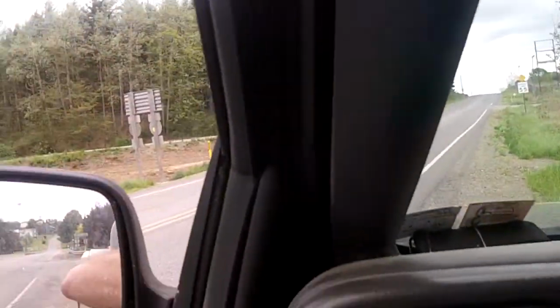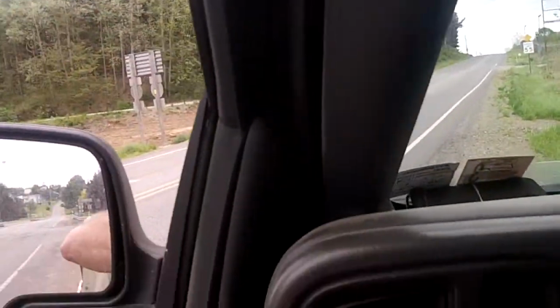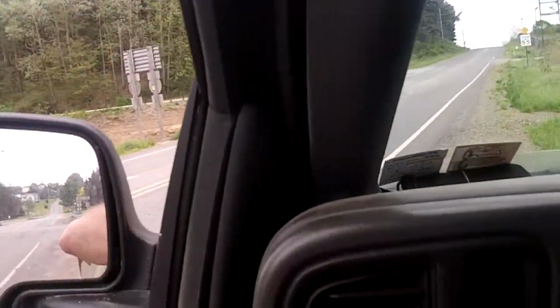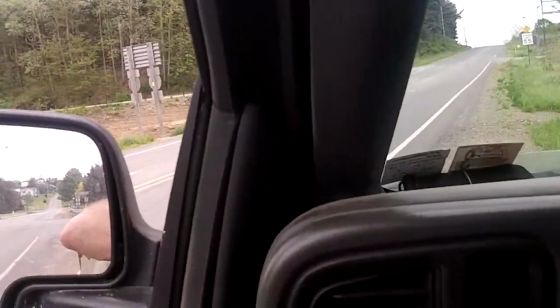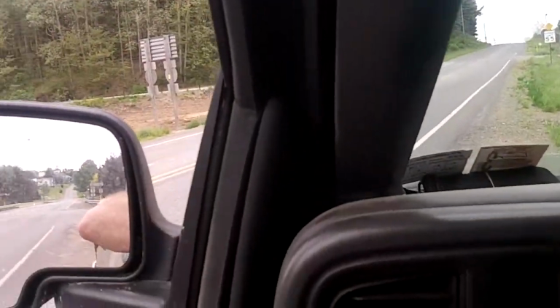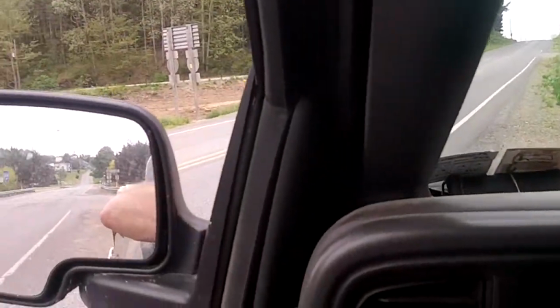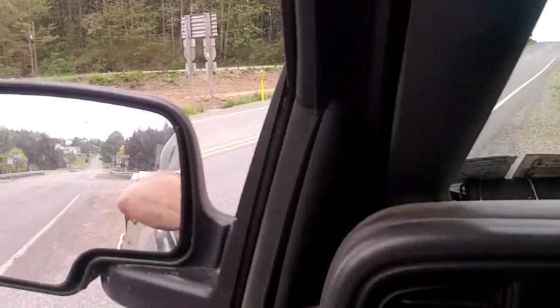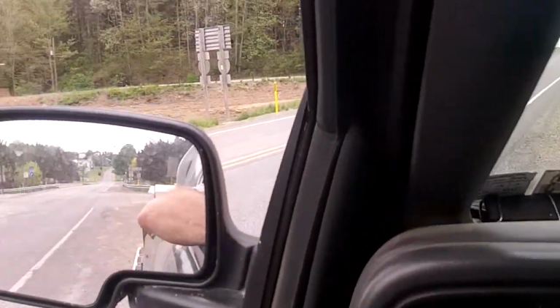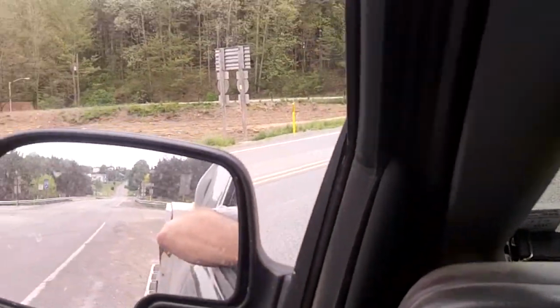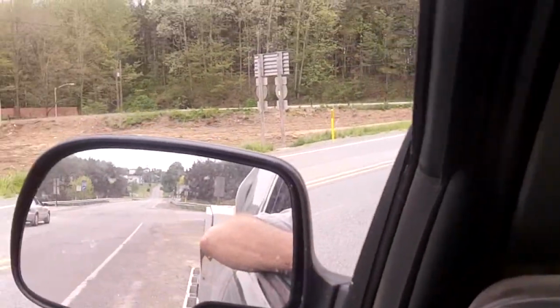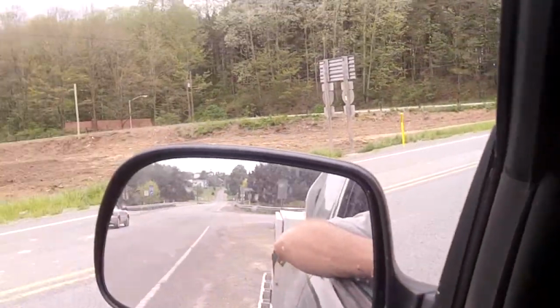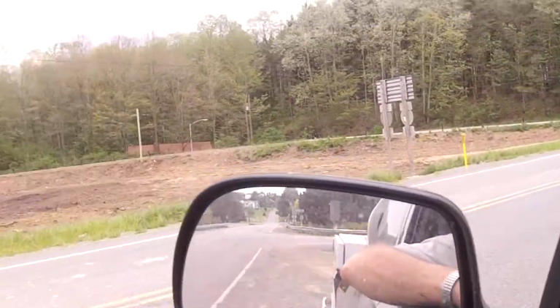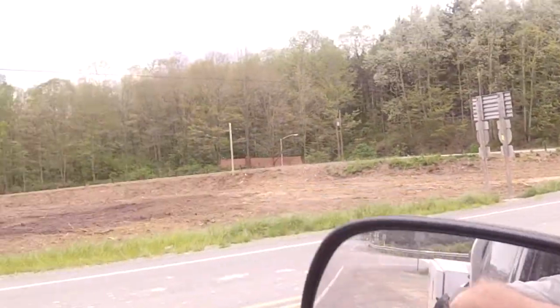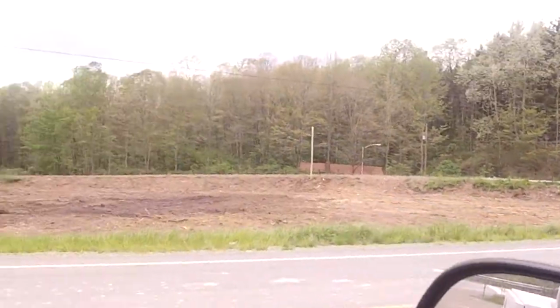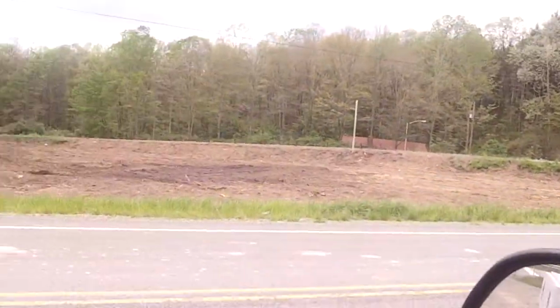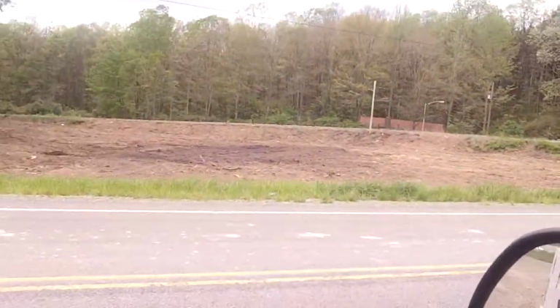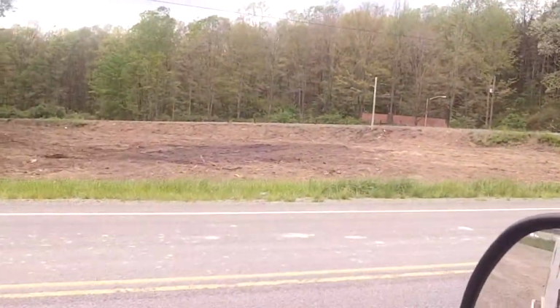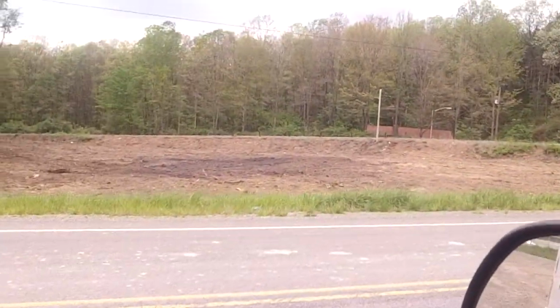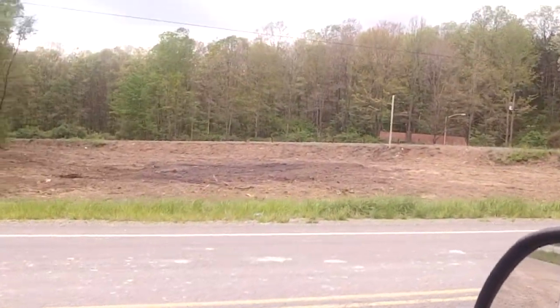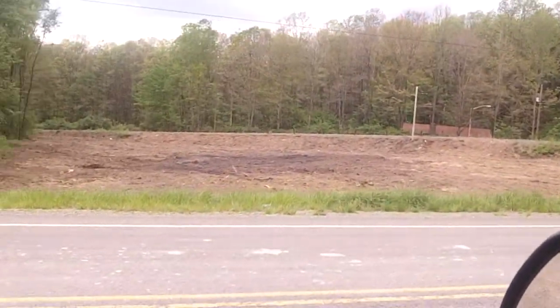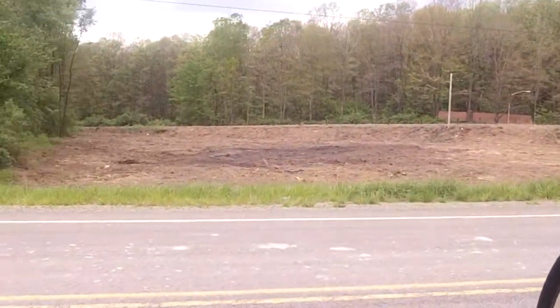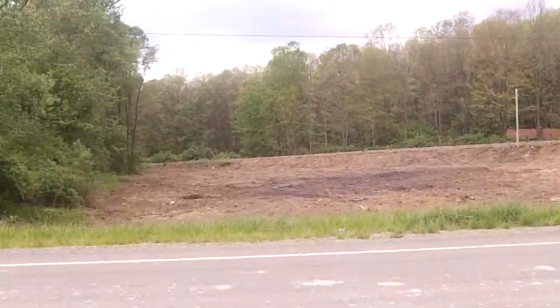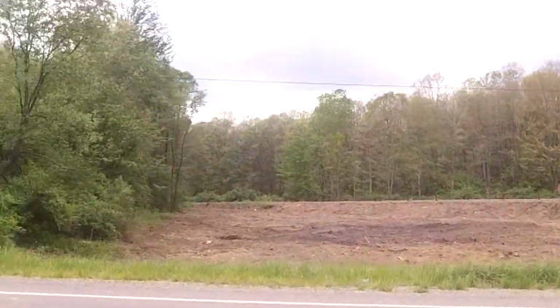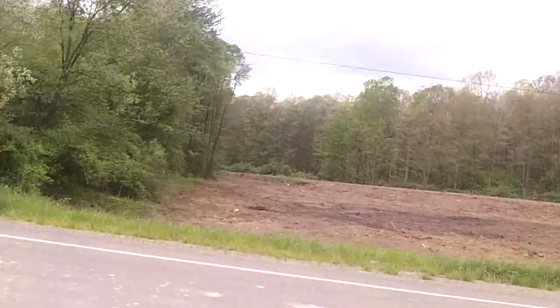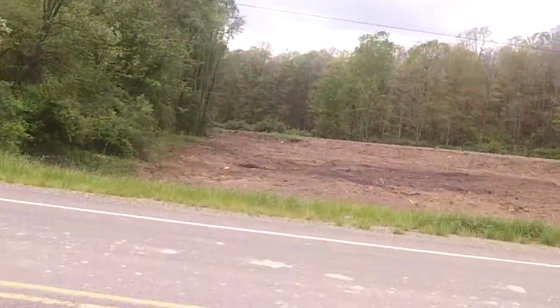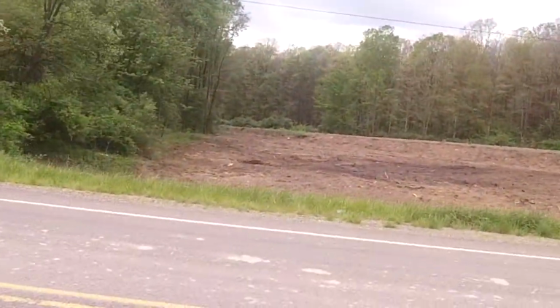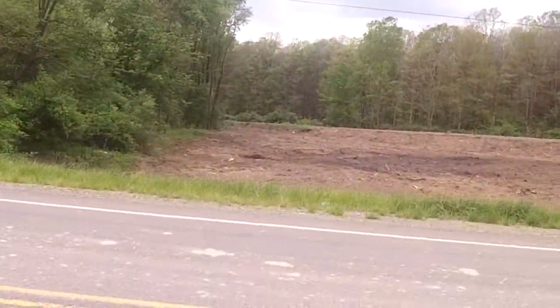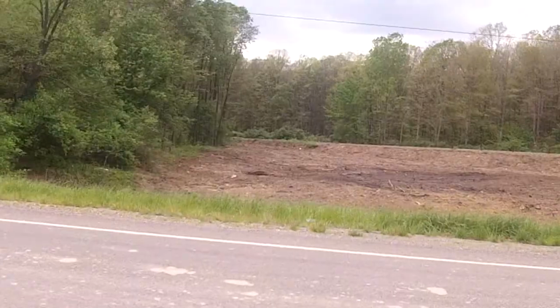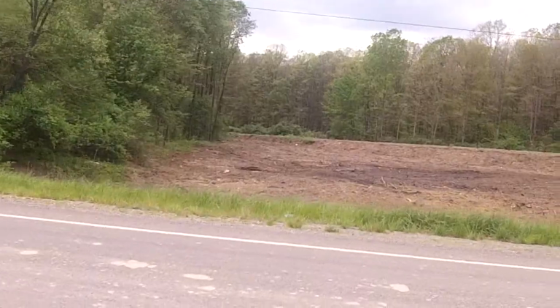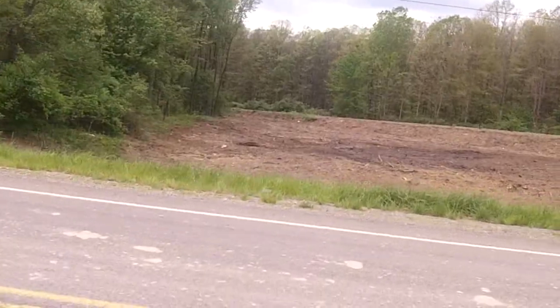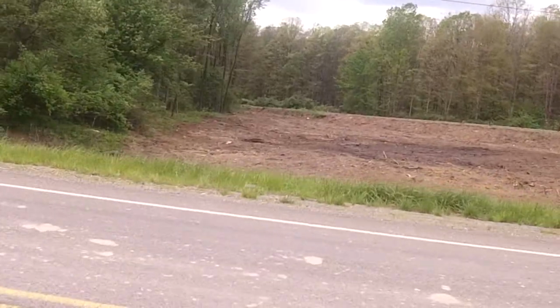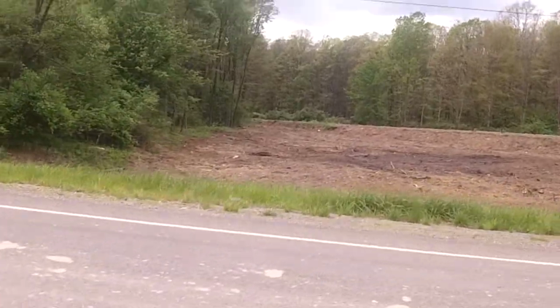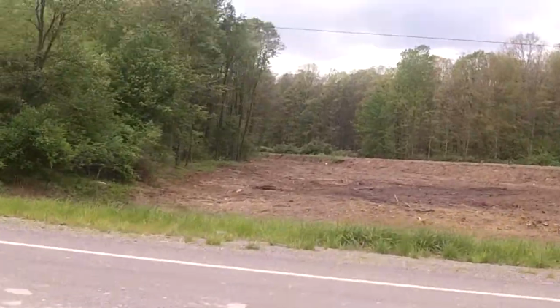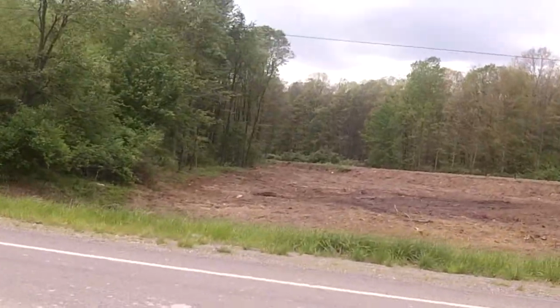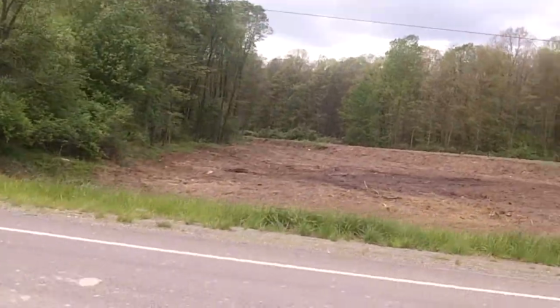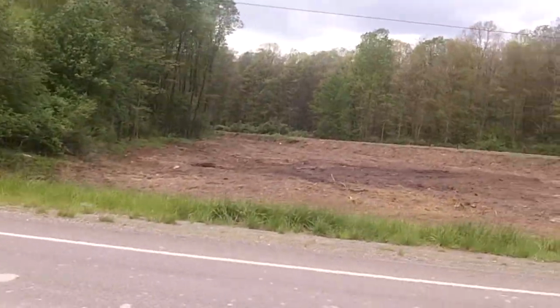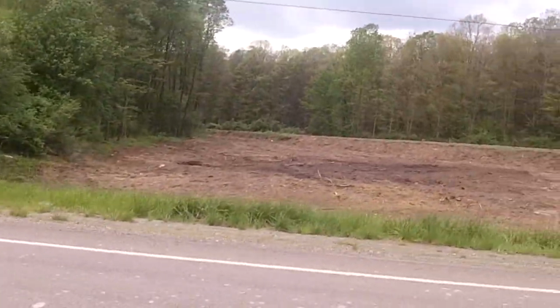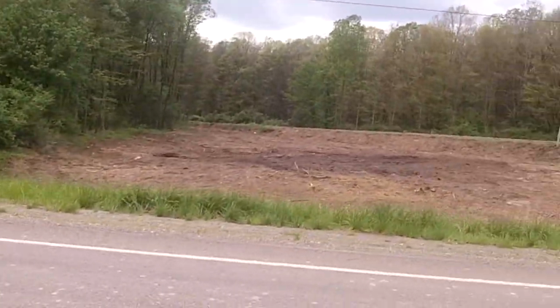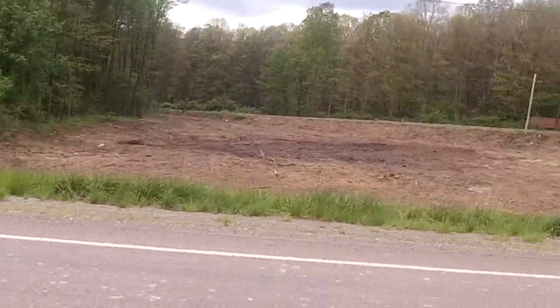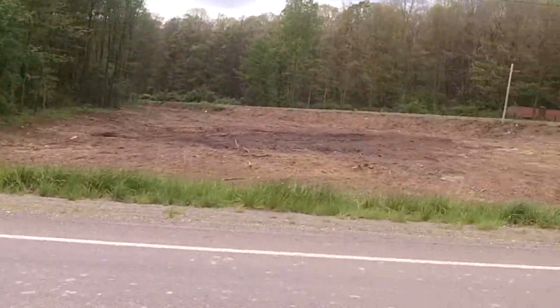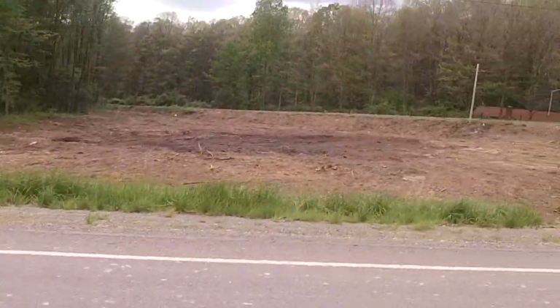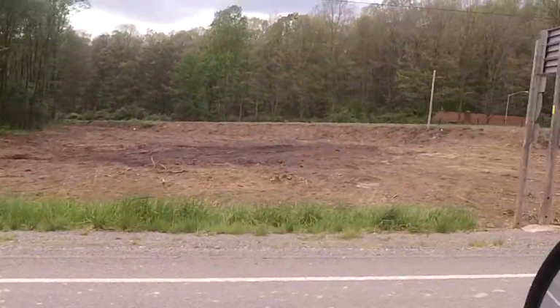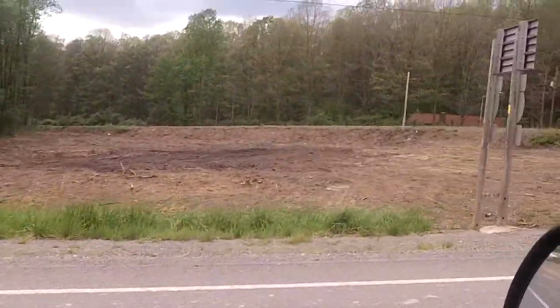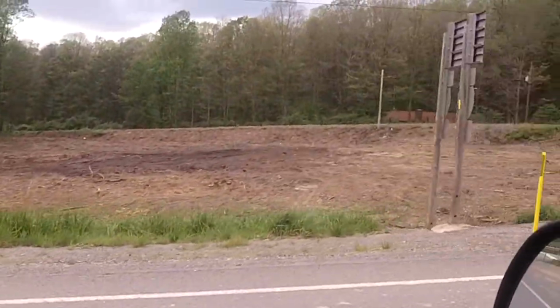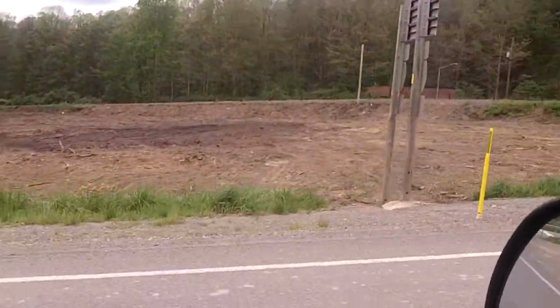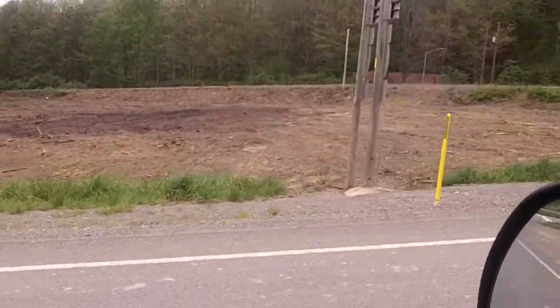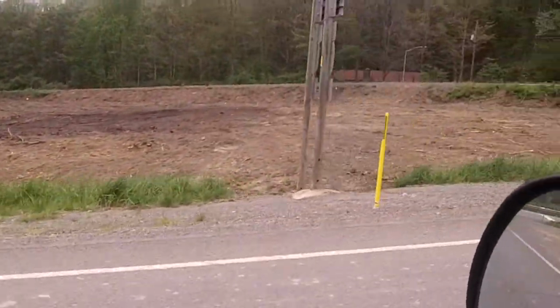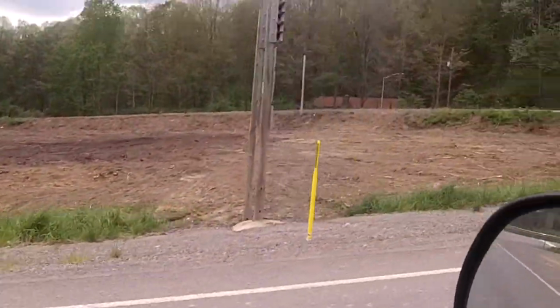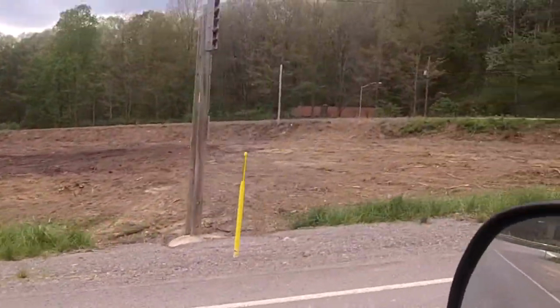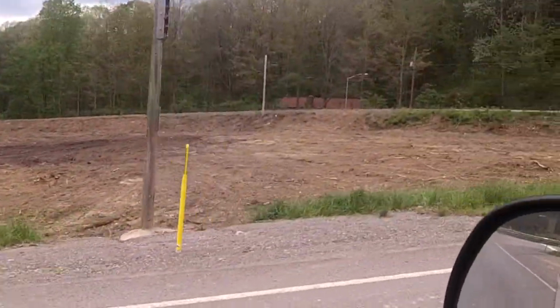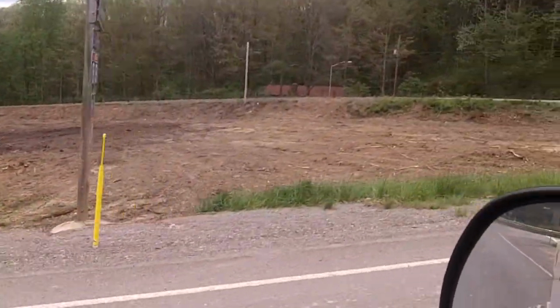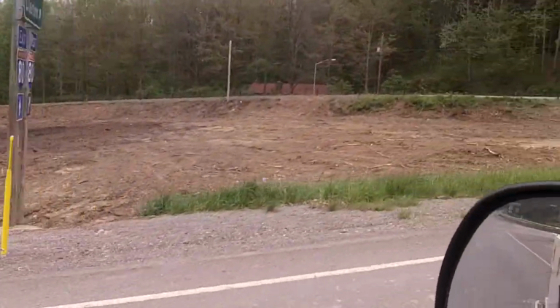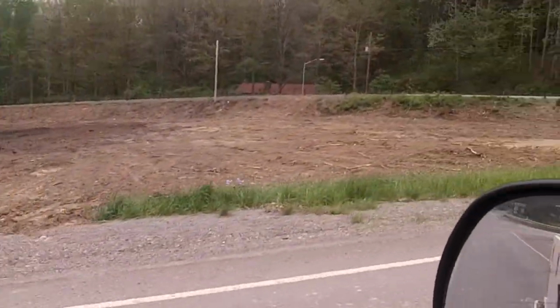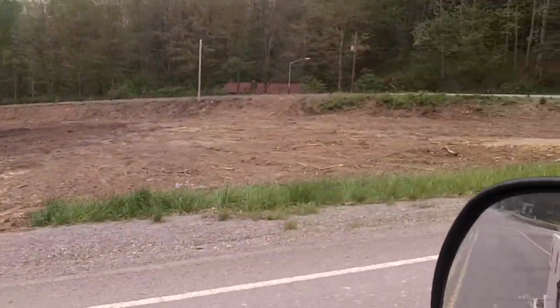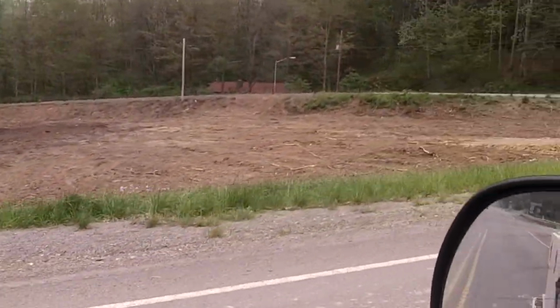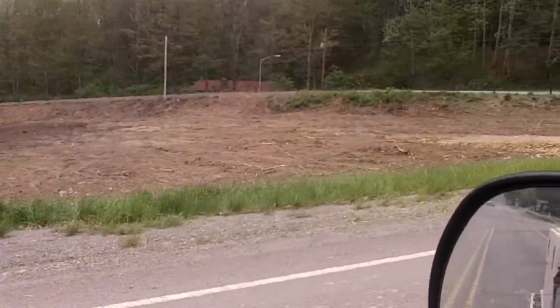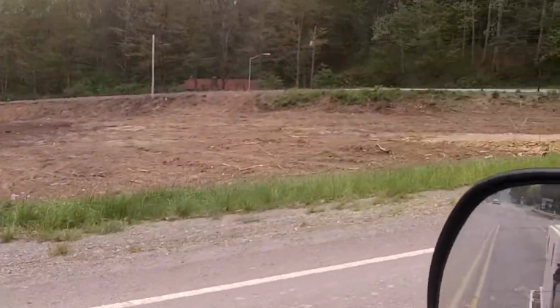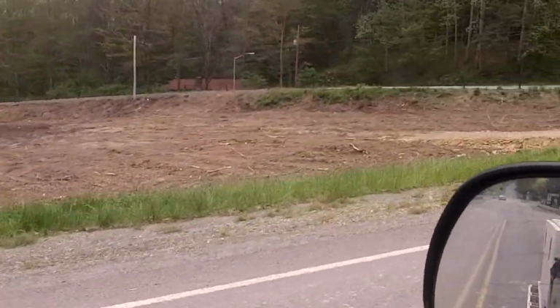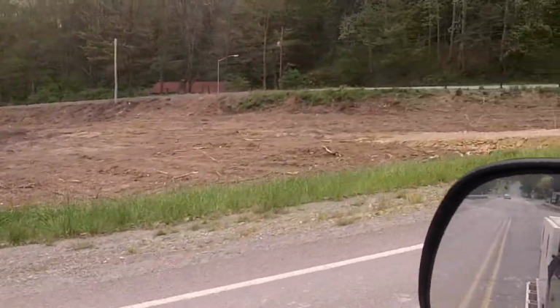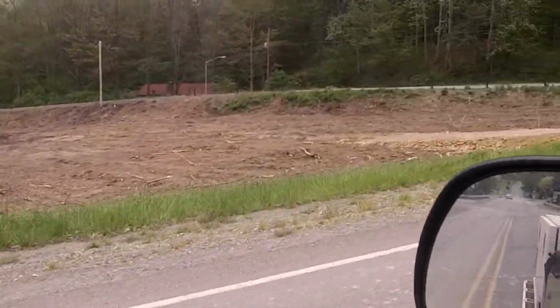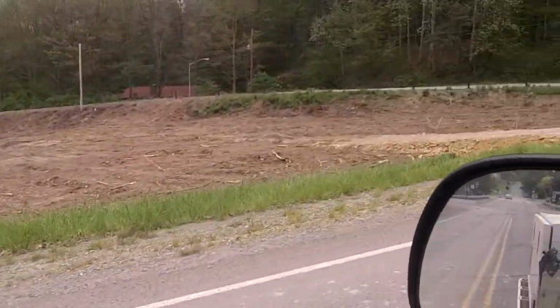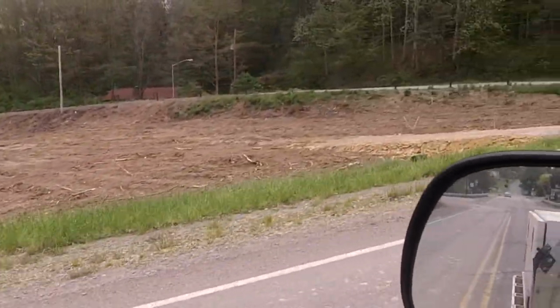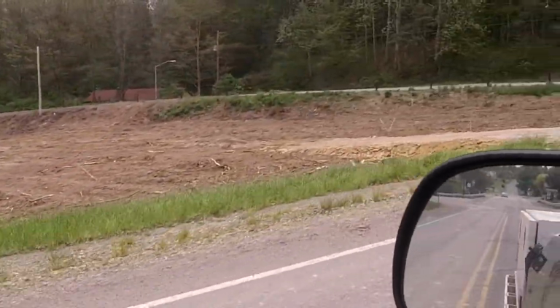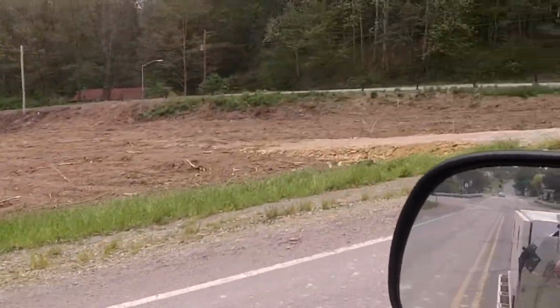Howdy dody everybody, I just wanted to show a final short video. Here's a whole block we did just a little, like 1.7 acres.